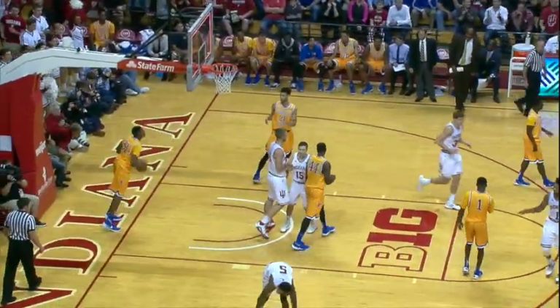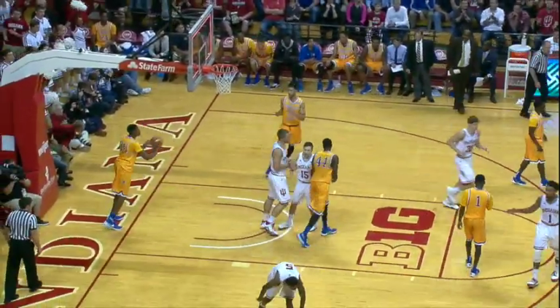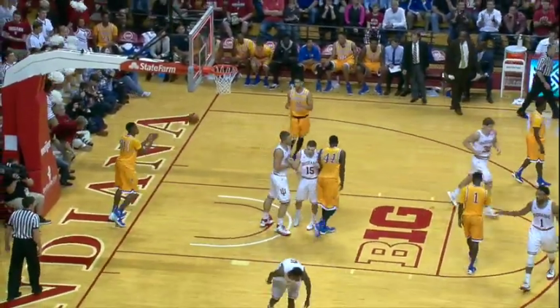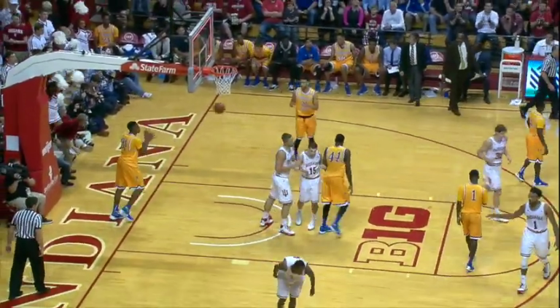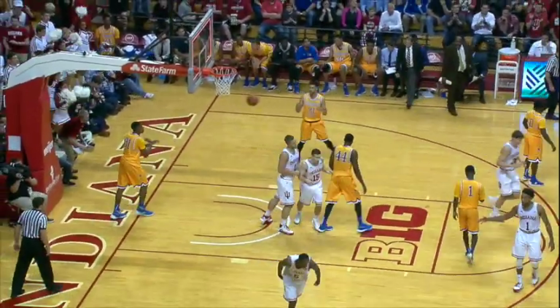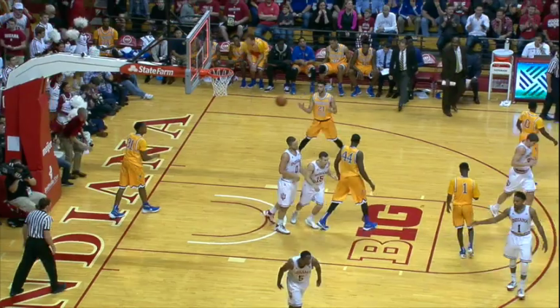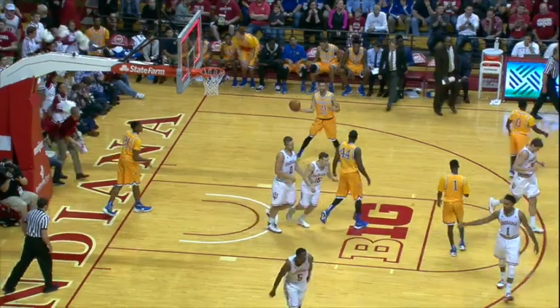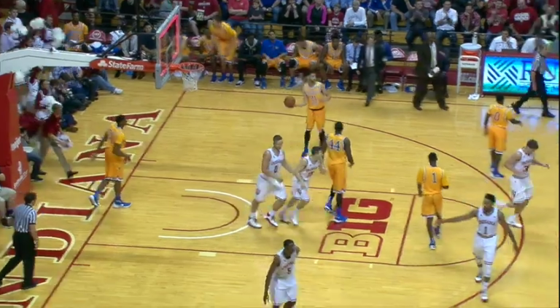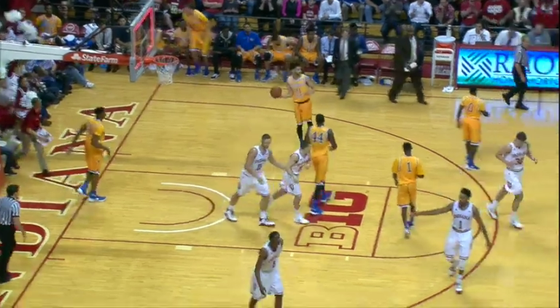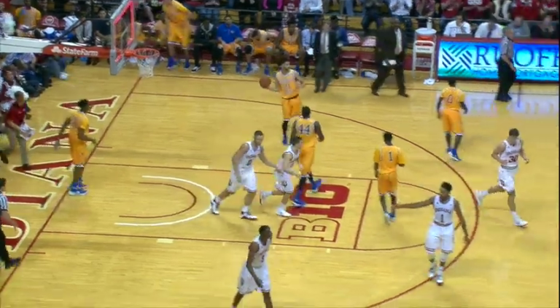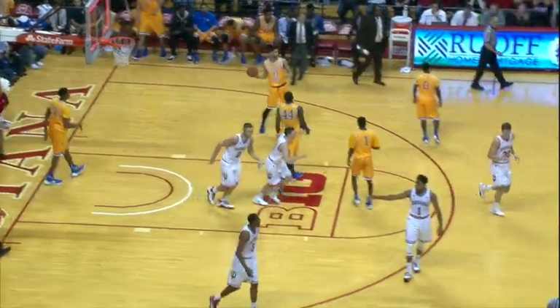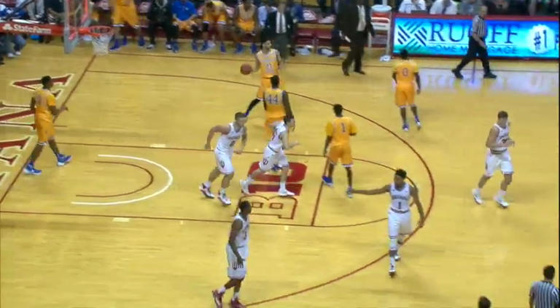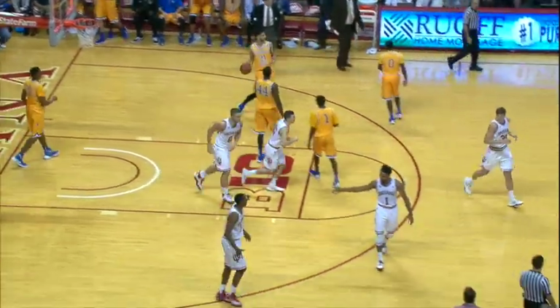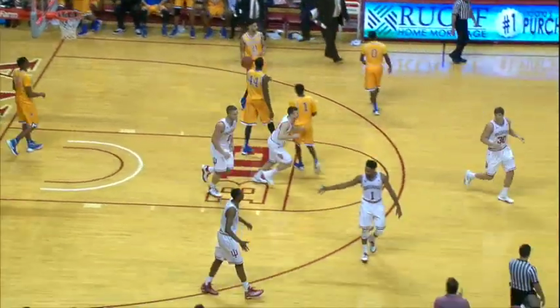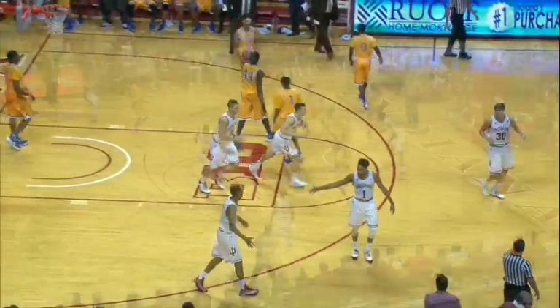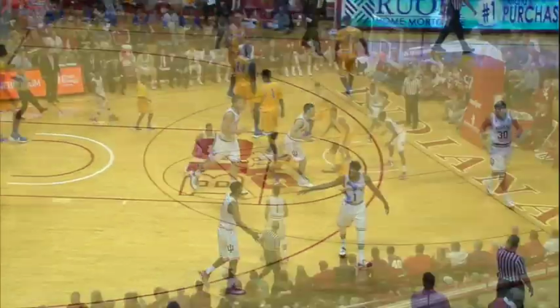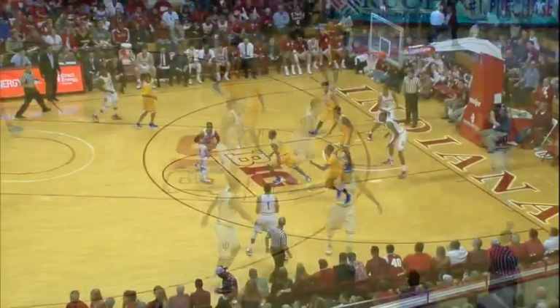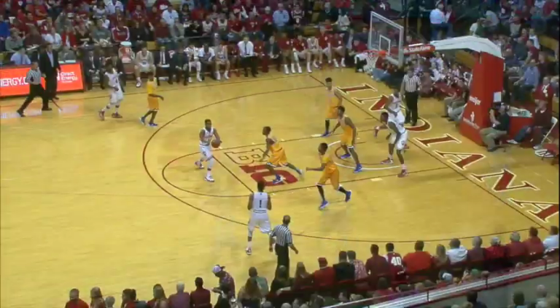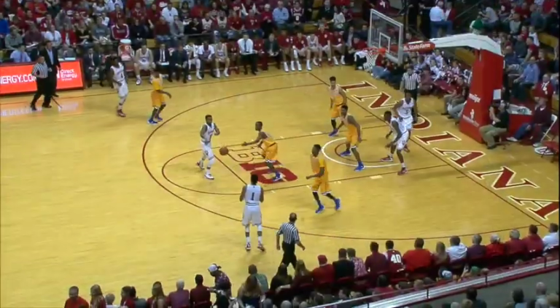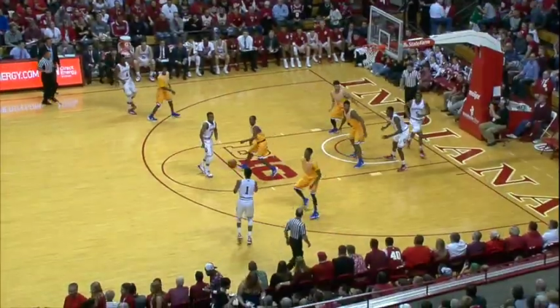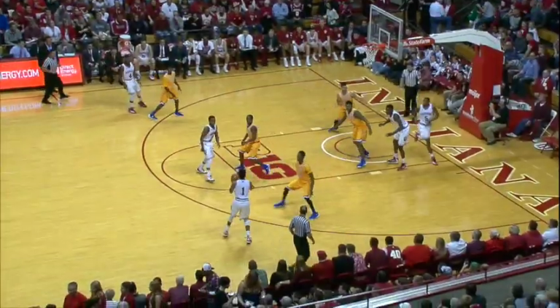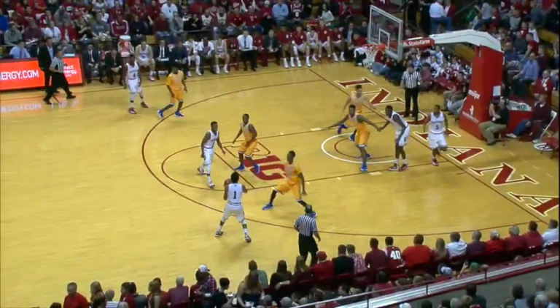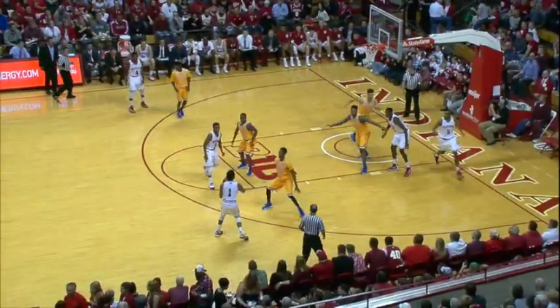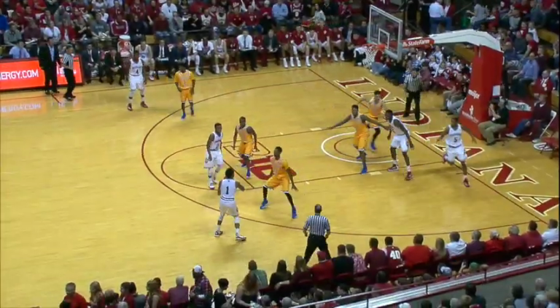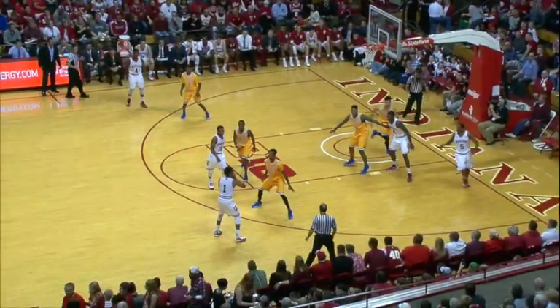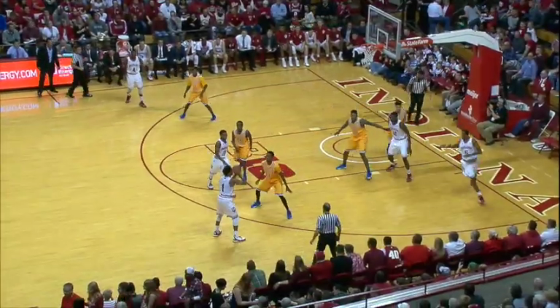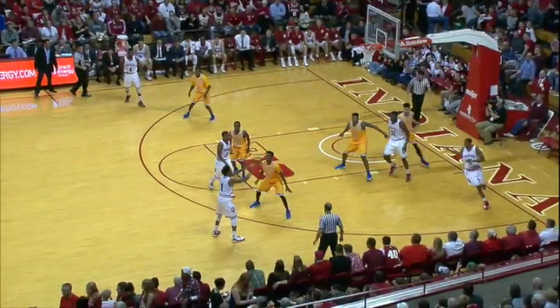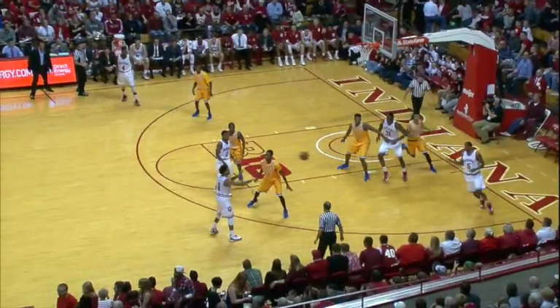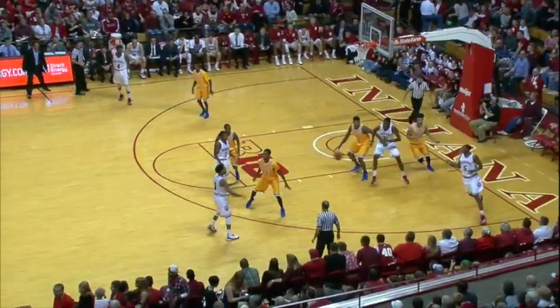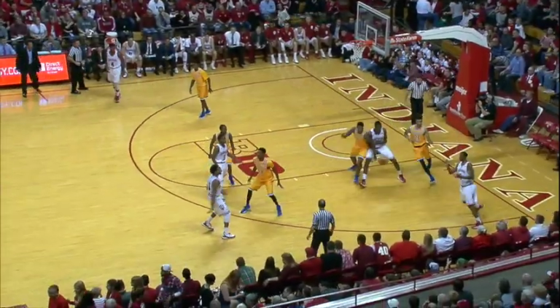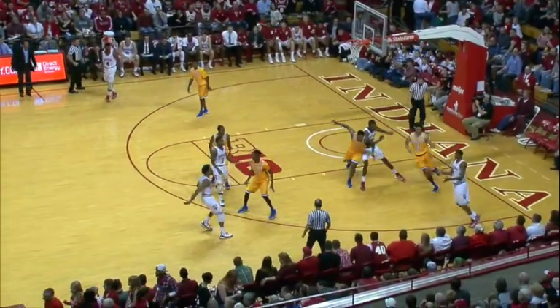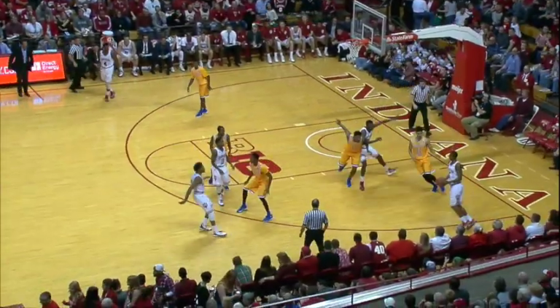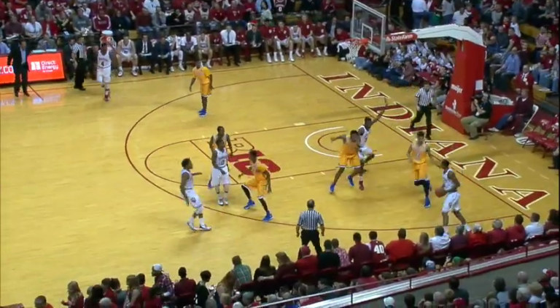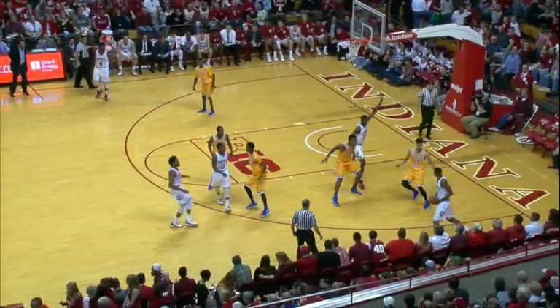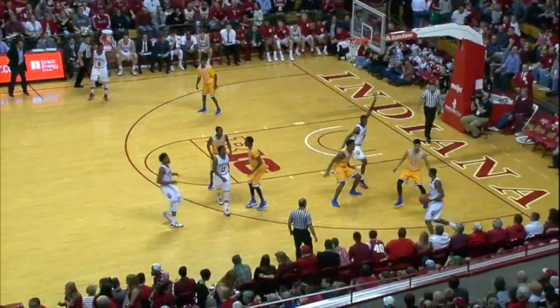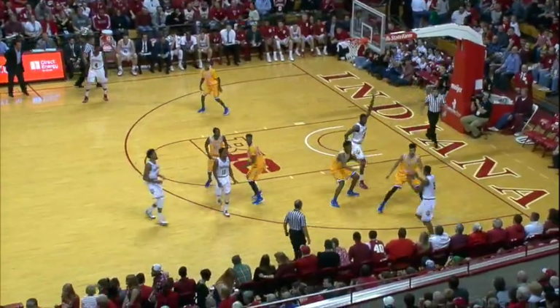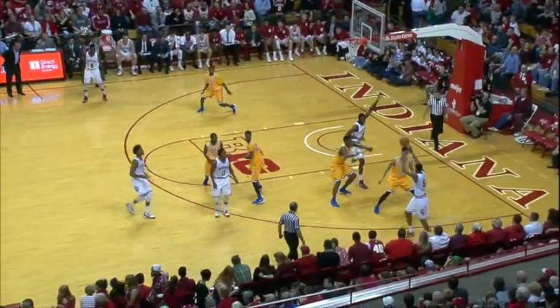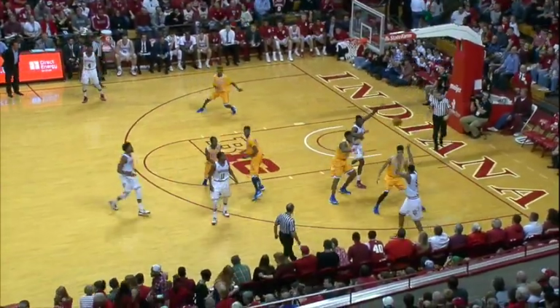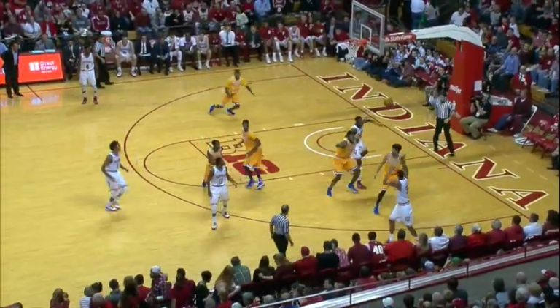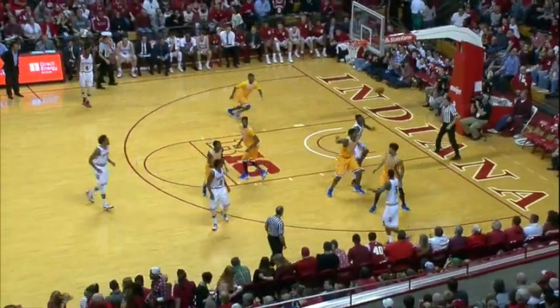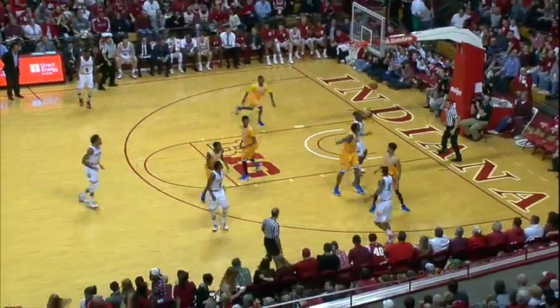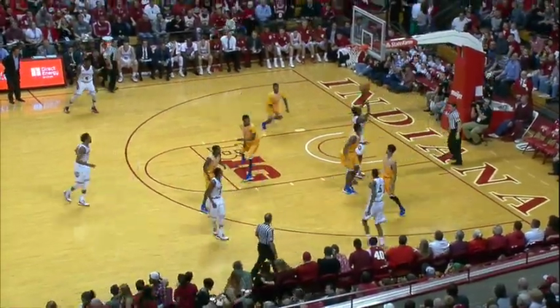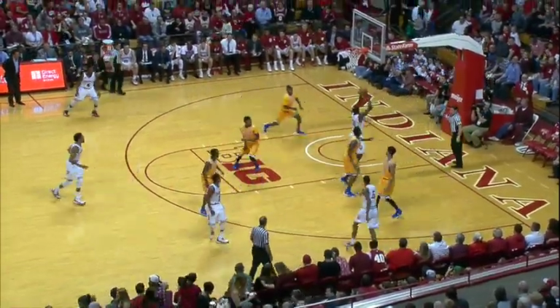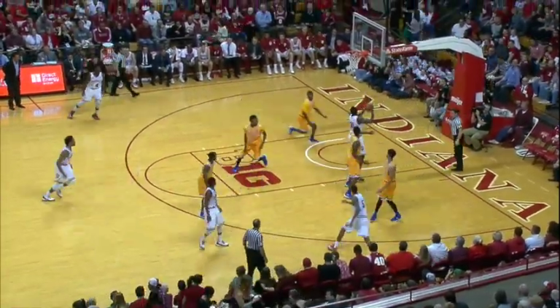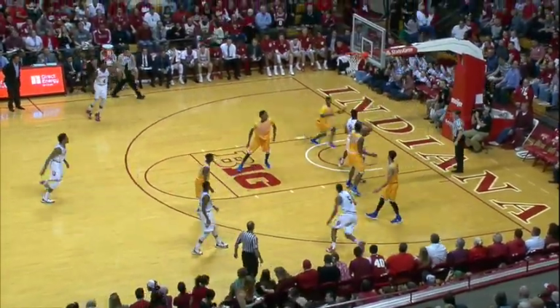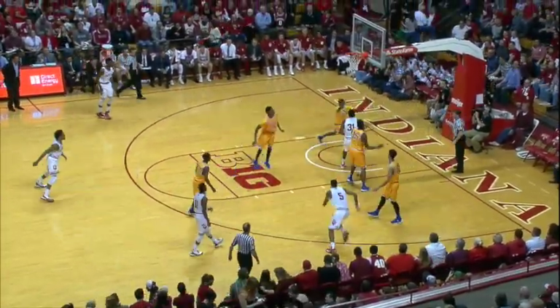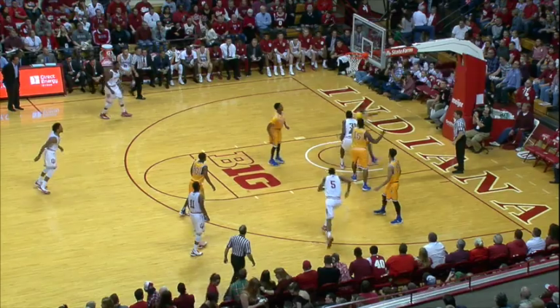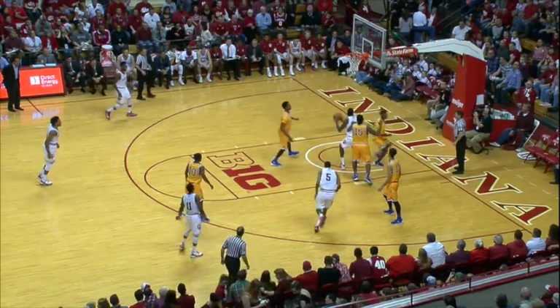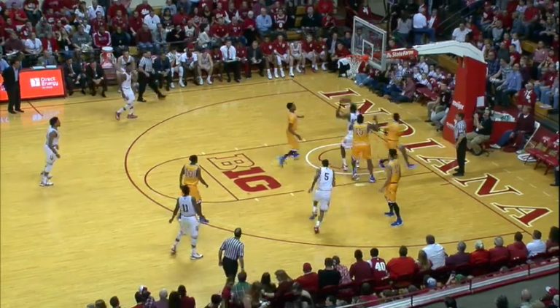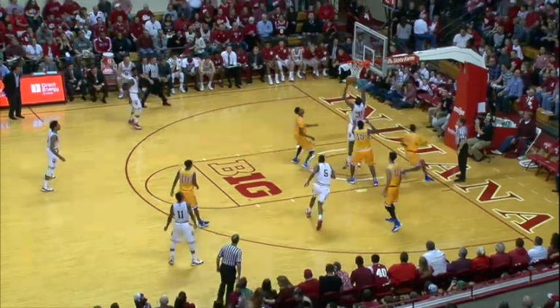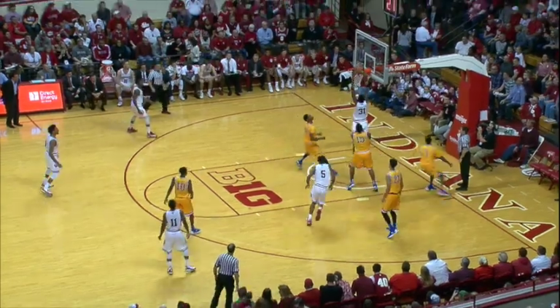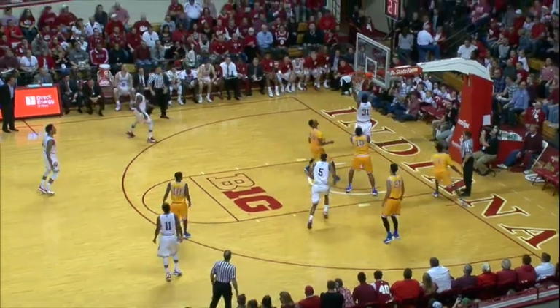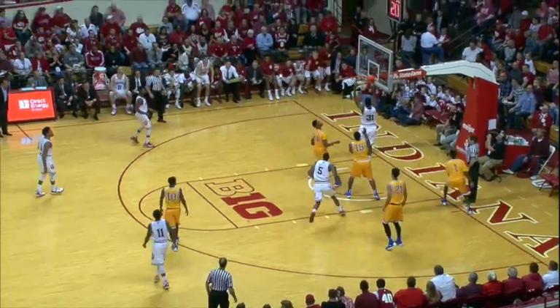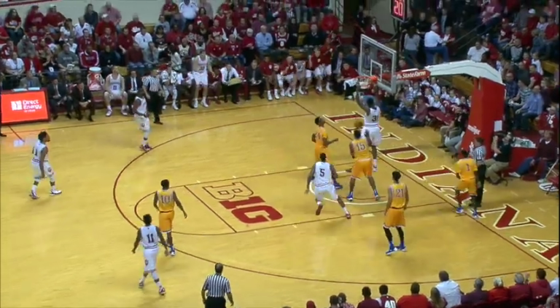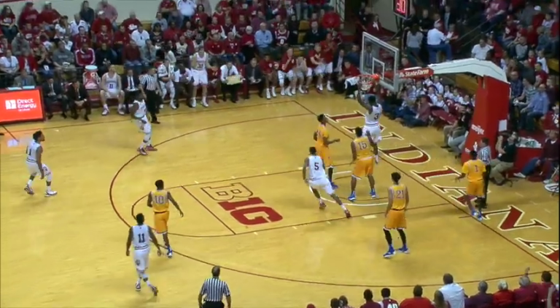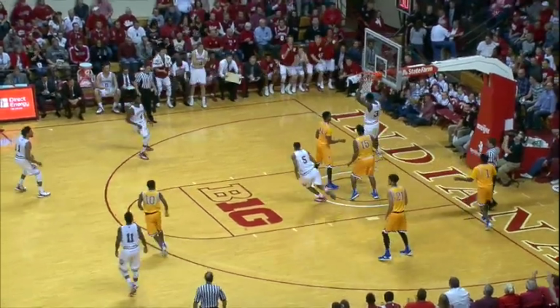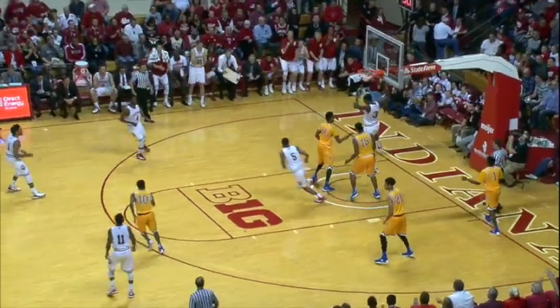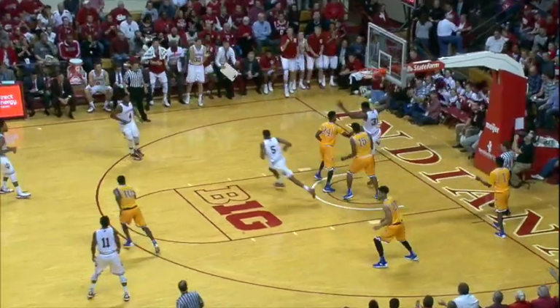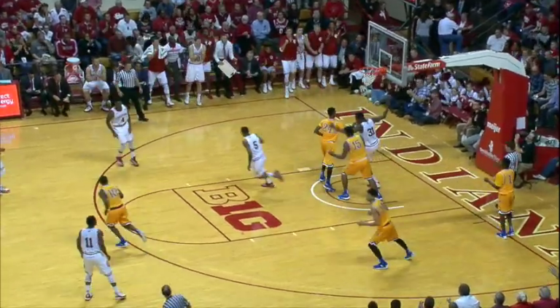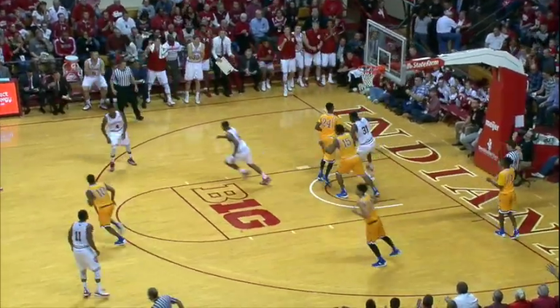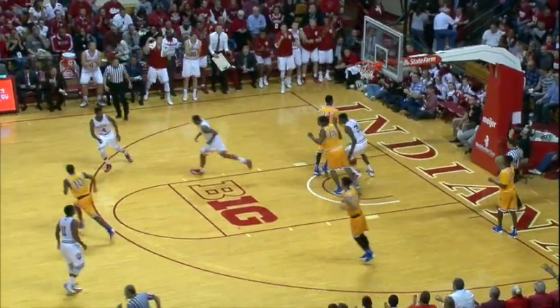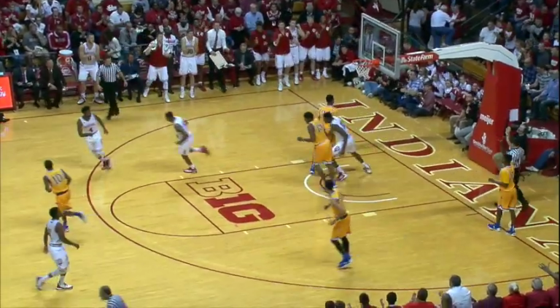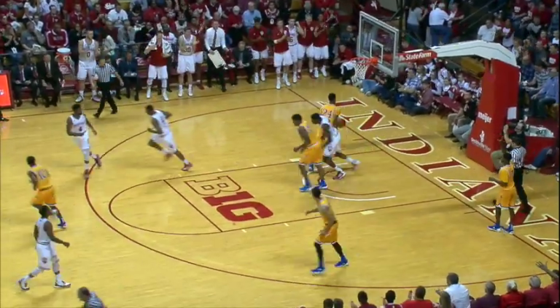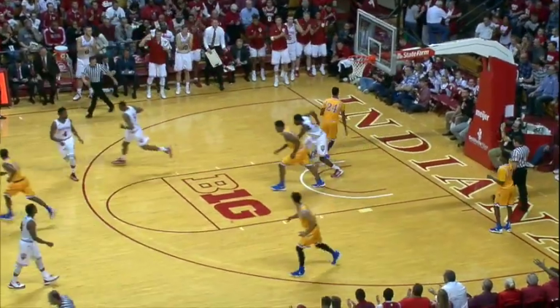Troy Williams scores at the horn. Yogi turns, clears to James Blackman, who goes to Troy Williams, who dumps it into Thomas Bryant, and he will dunk it home.